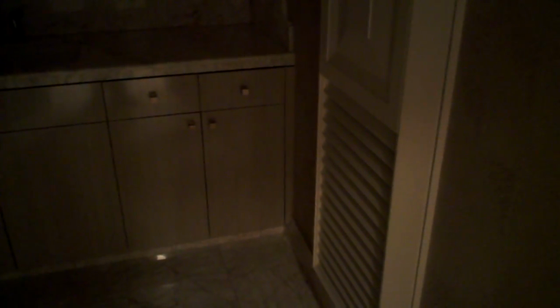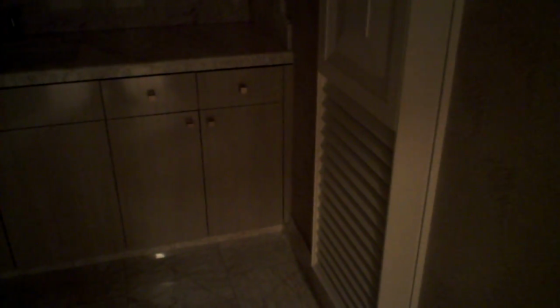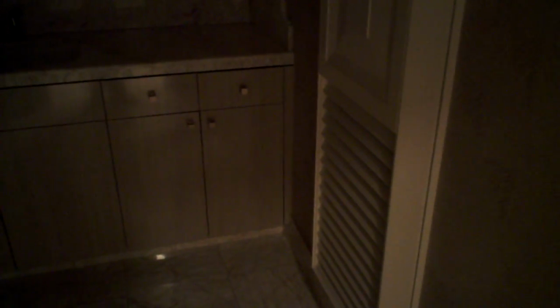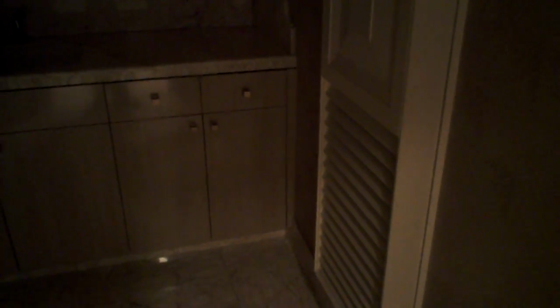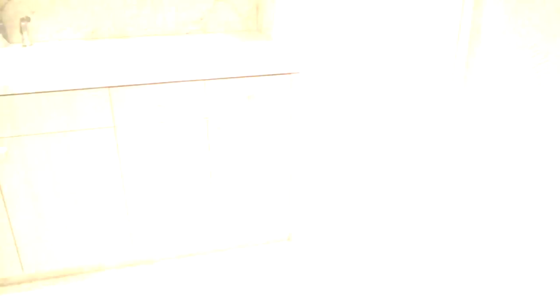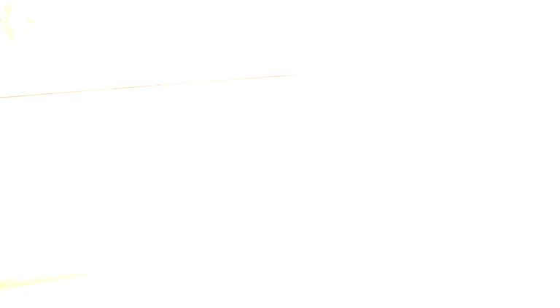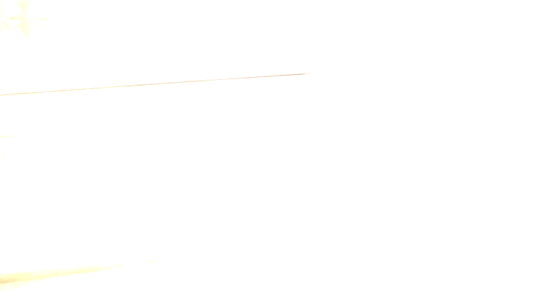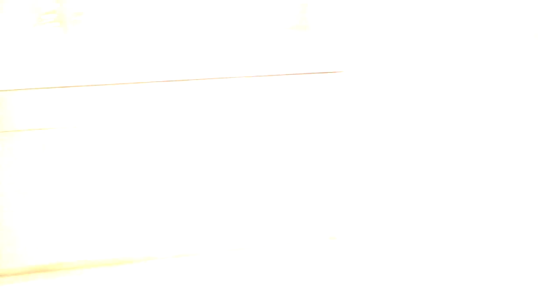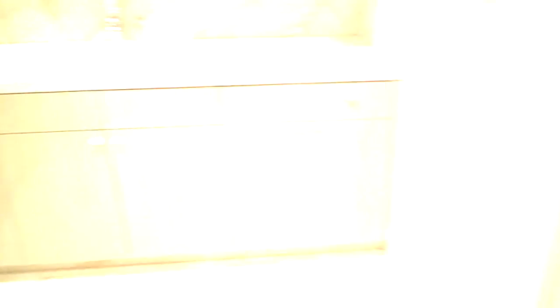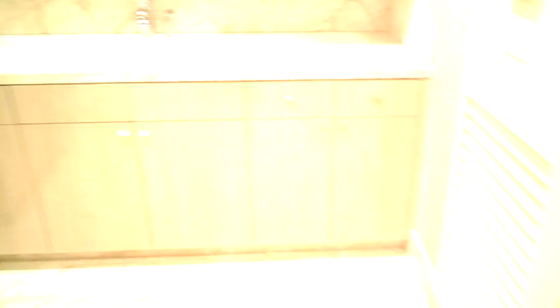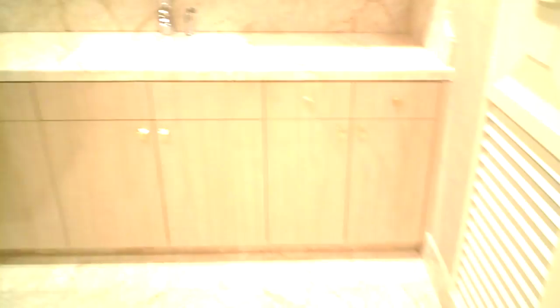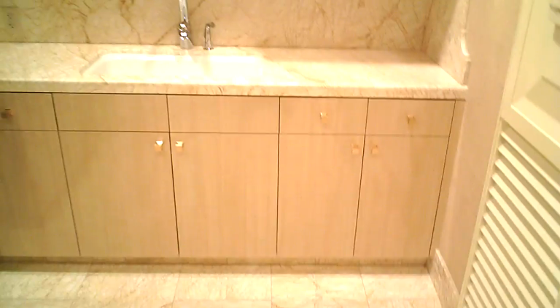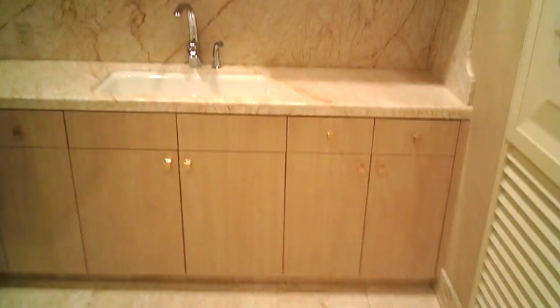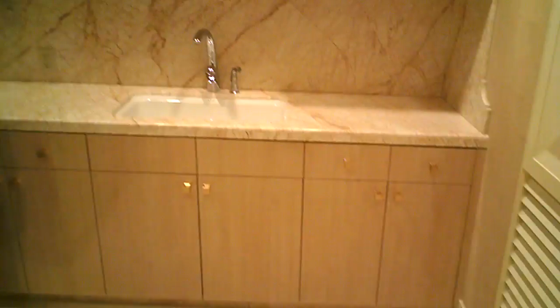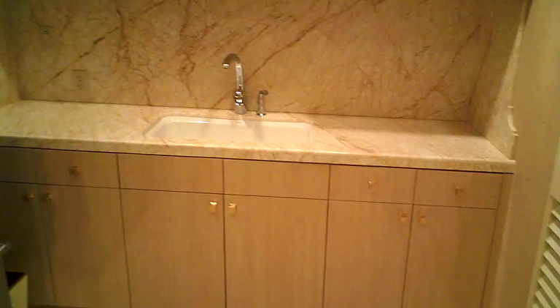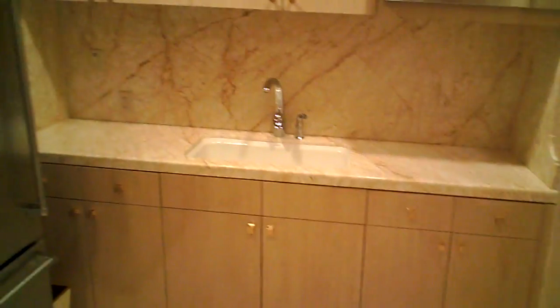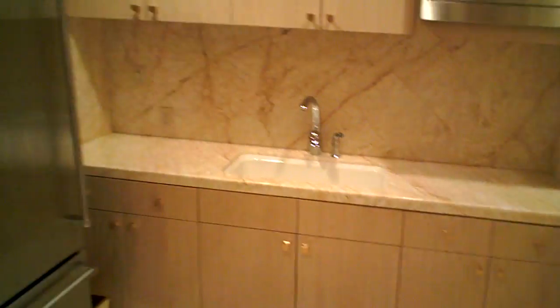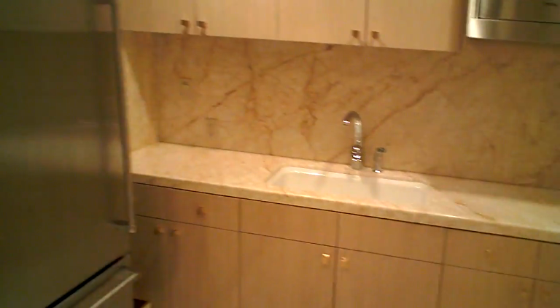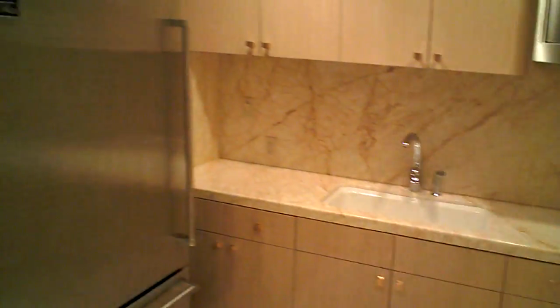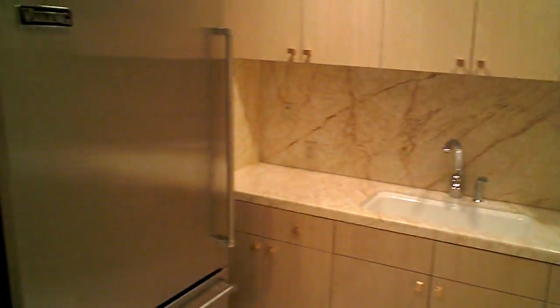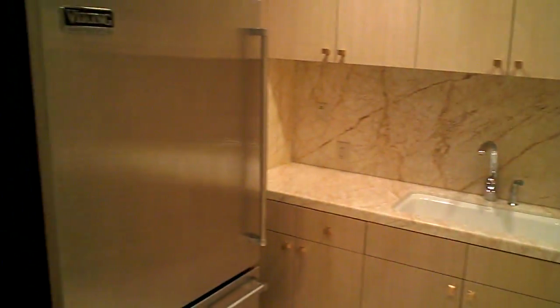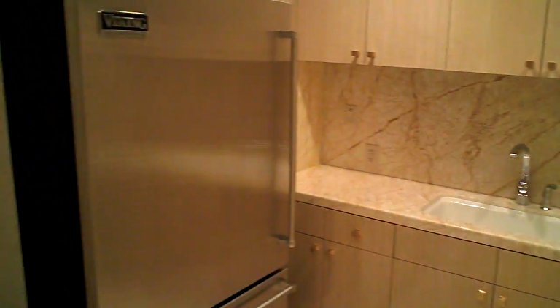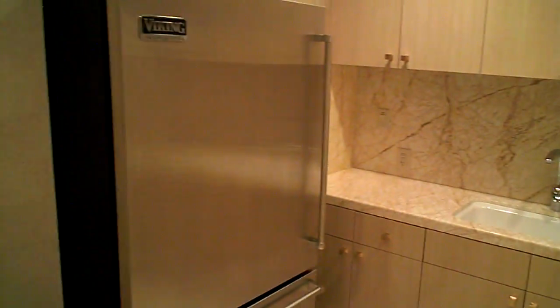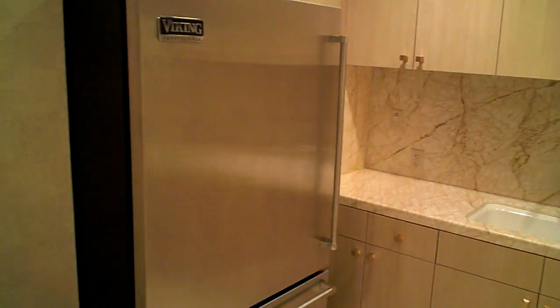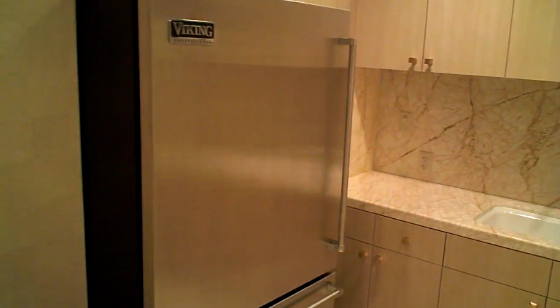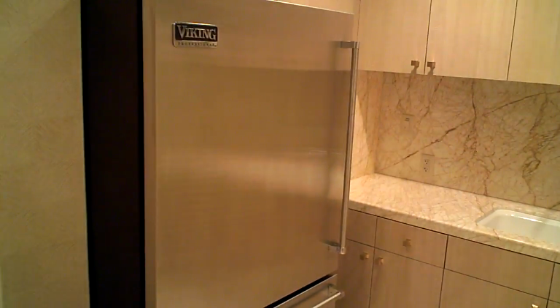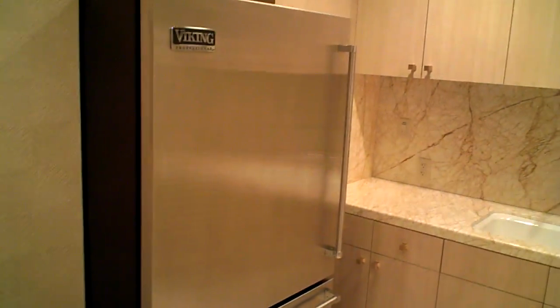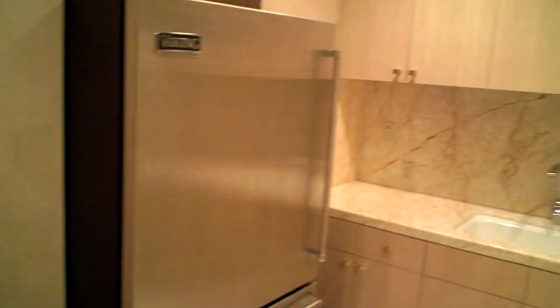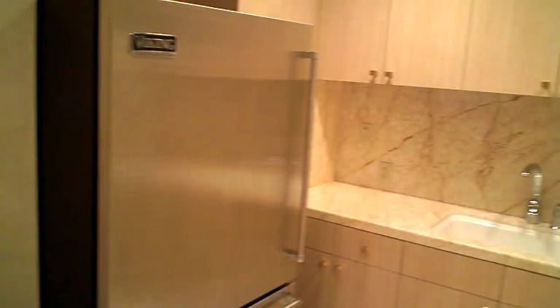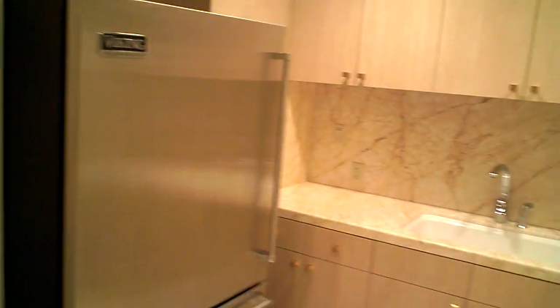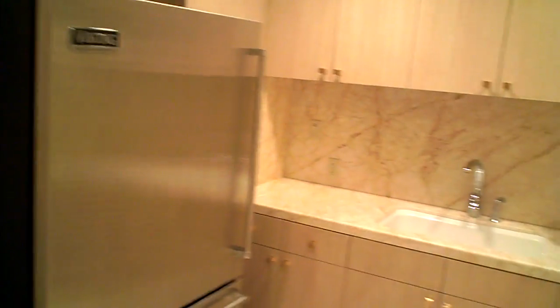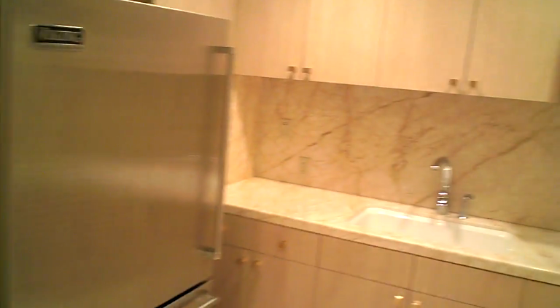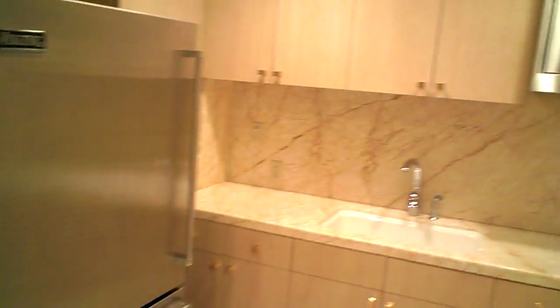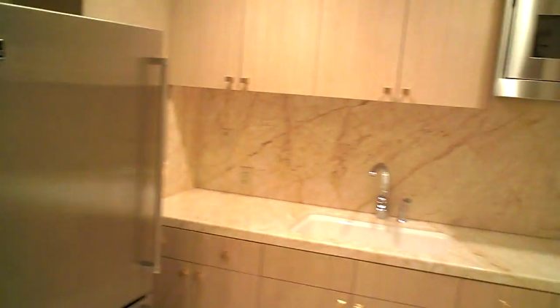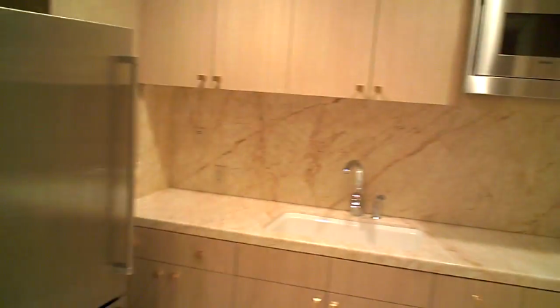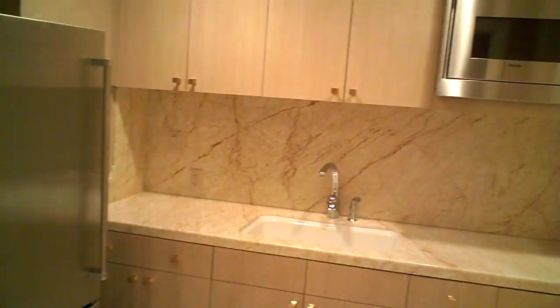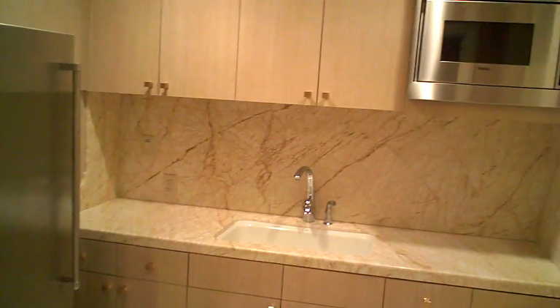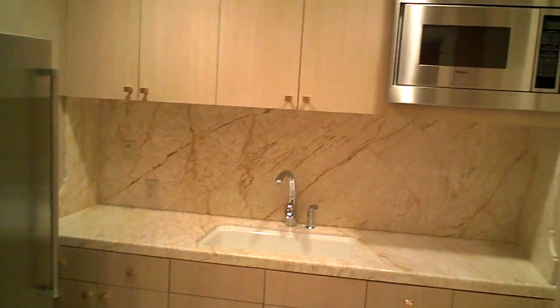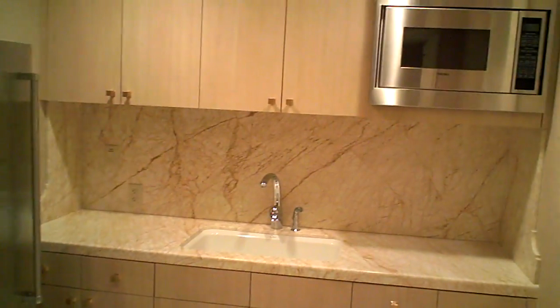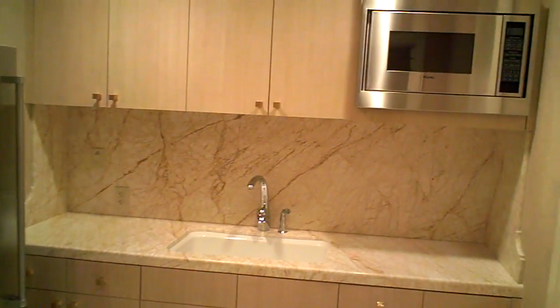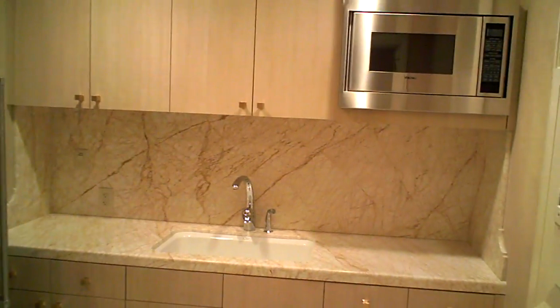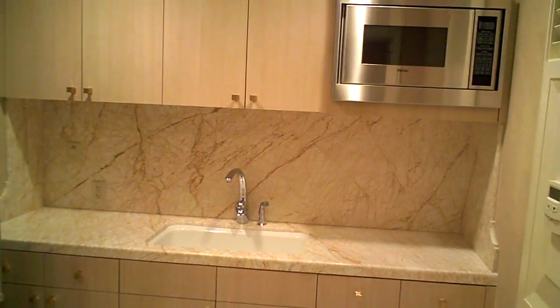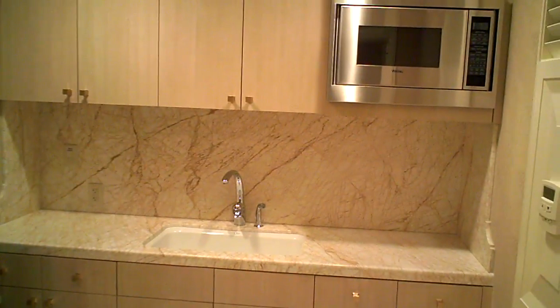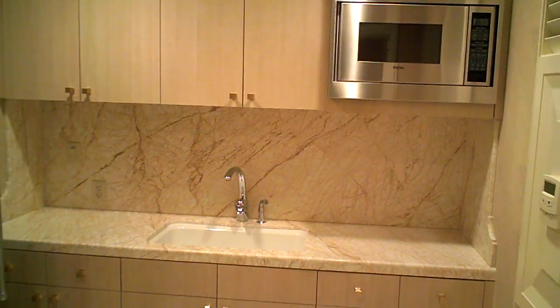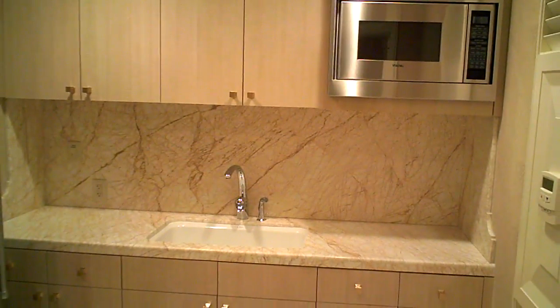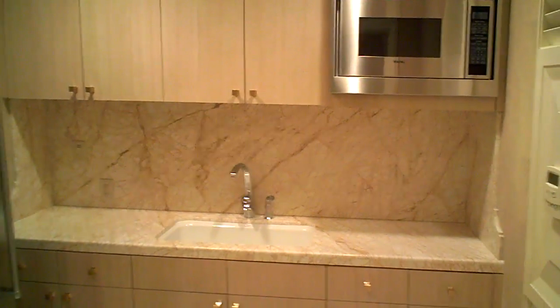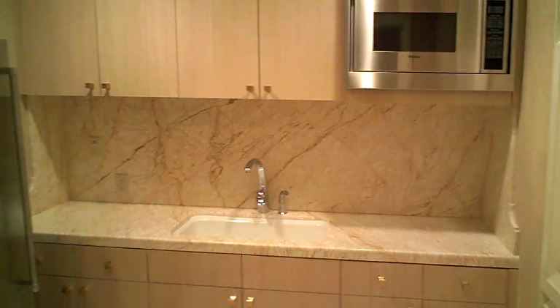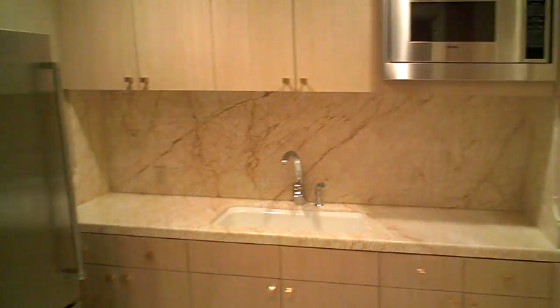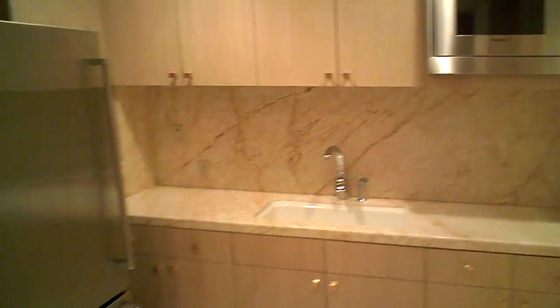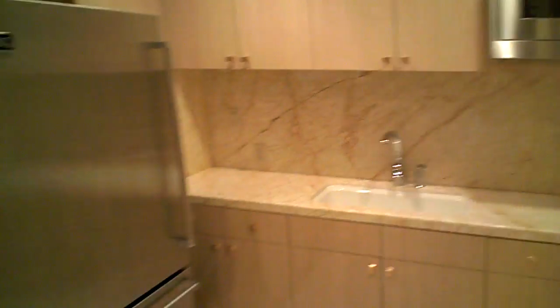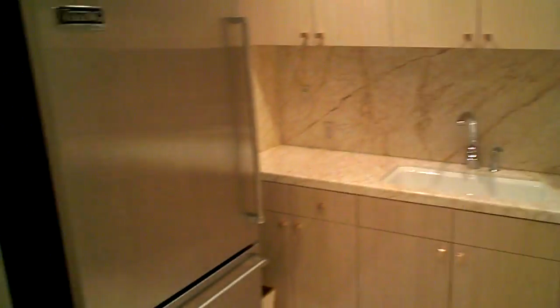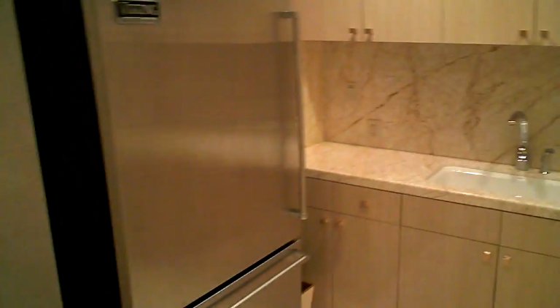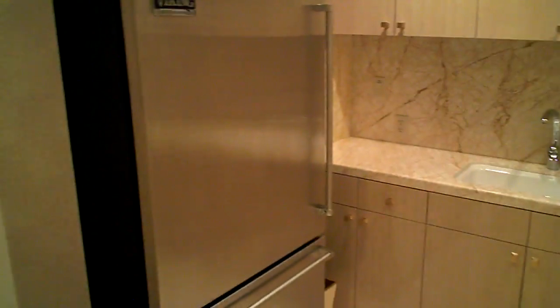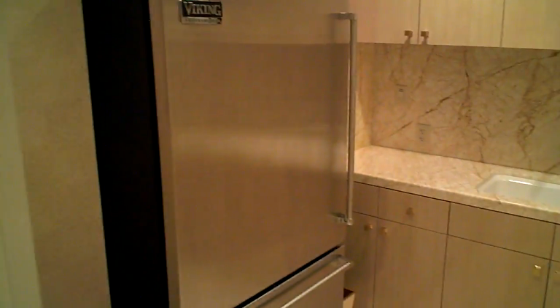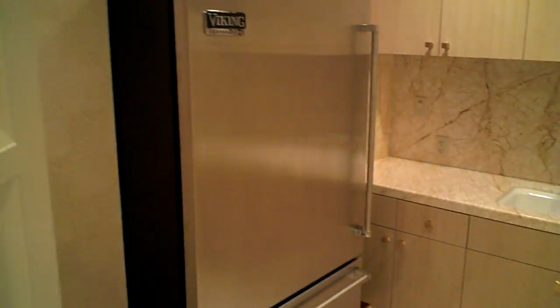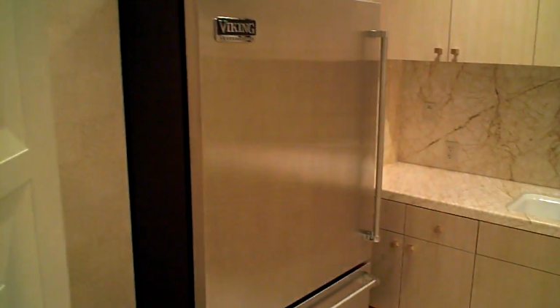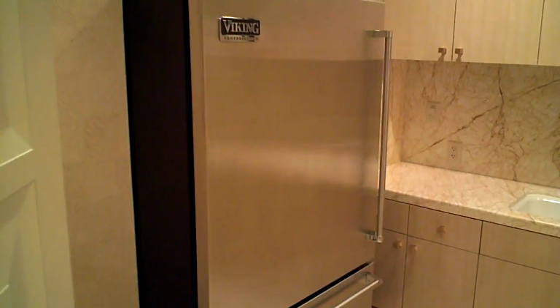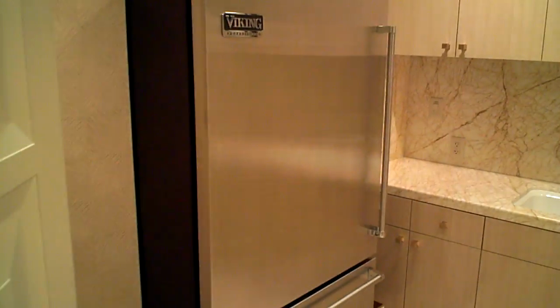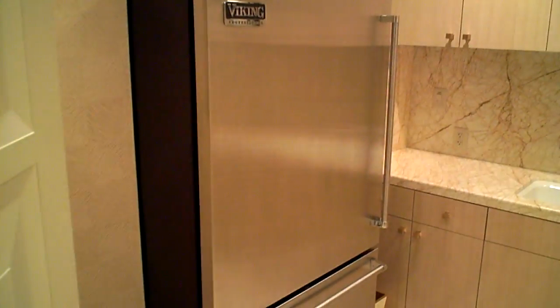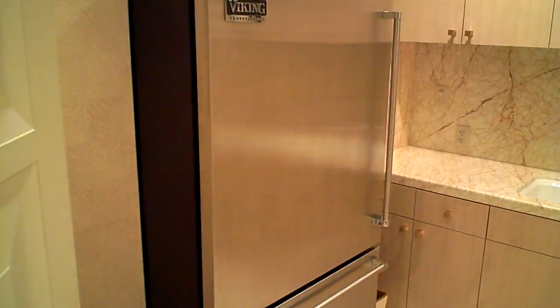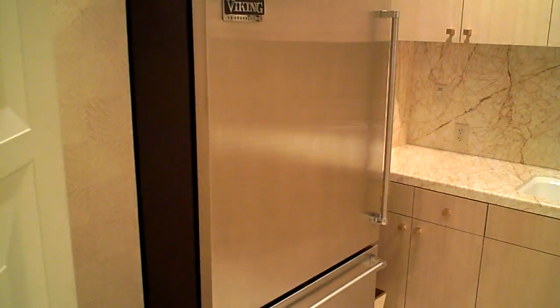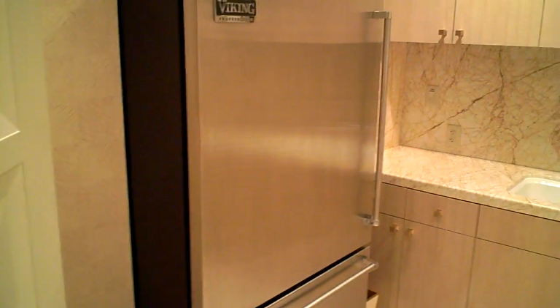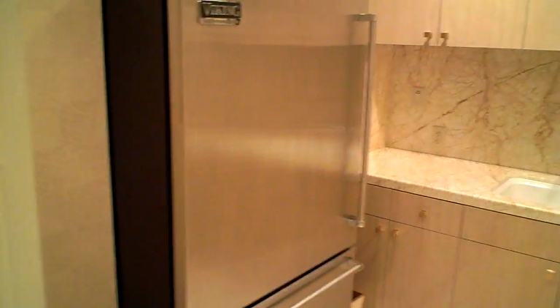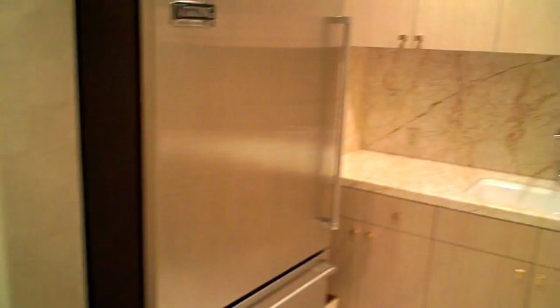Let's turn the lights on here. Yes, ladies and gentlemen — a second butler's pantry. Pretty amazing, with a Viking fridge.